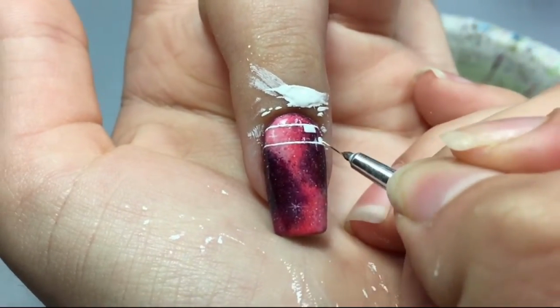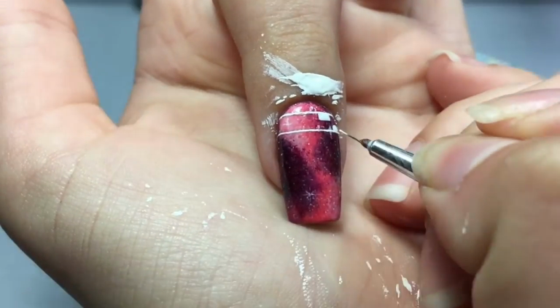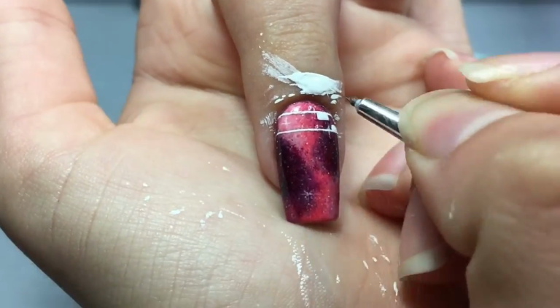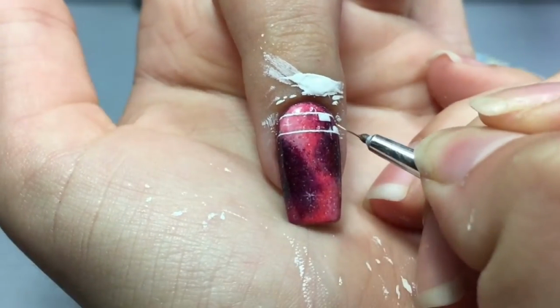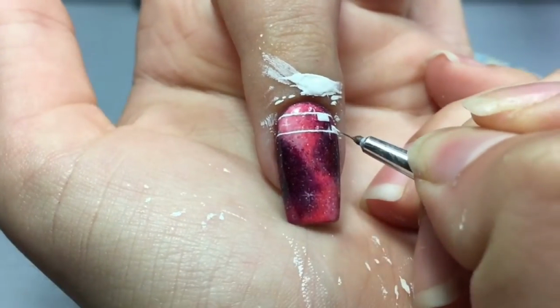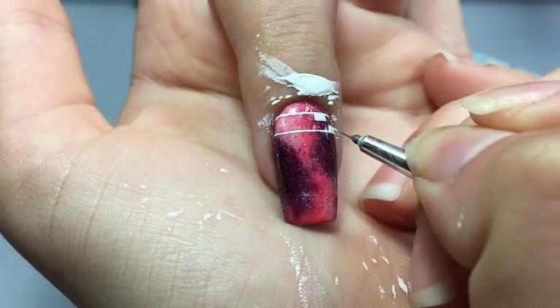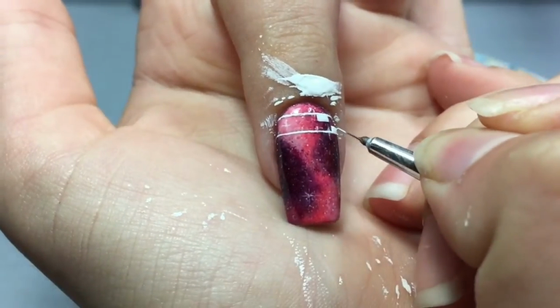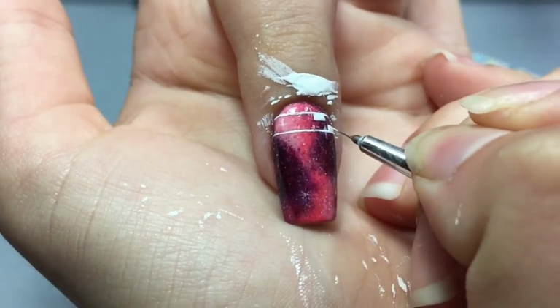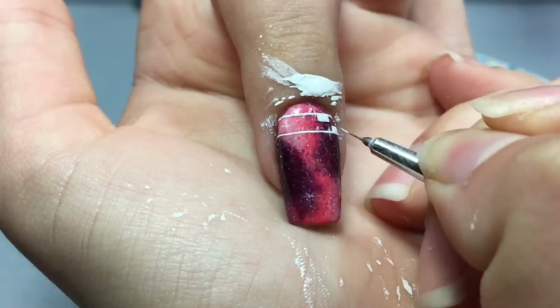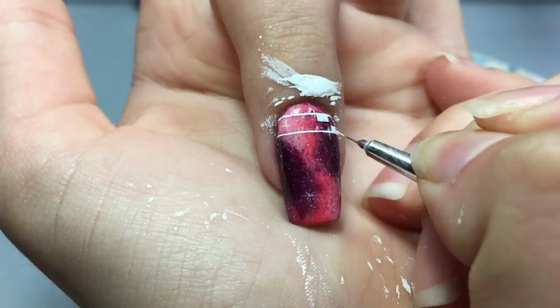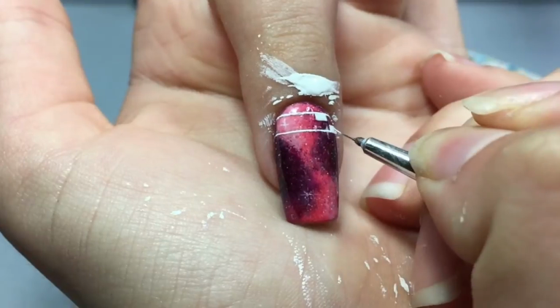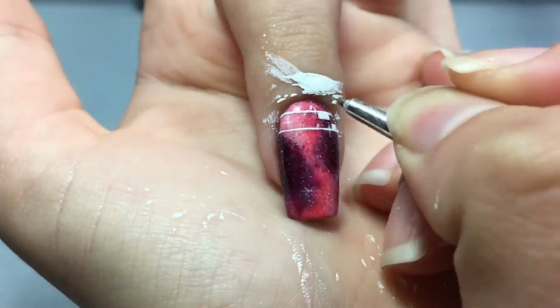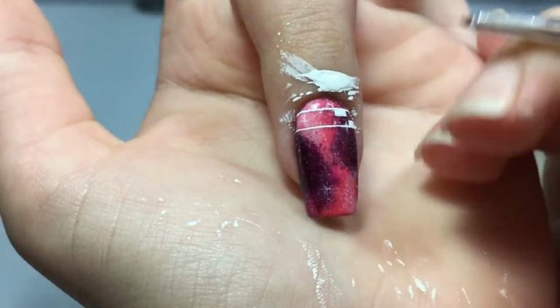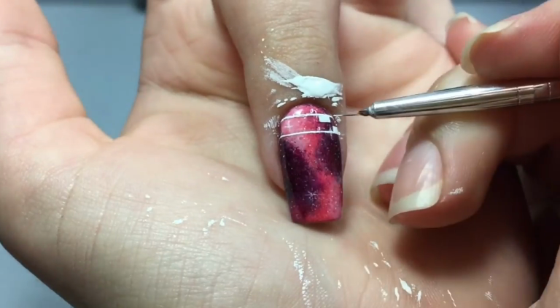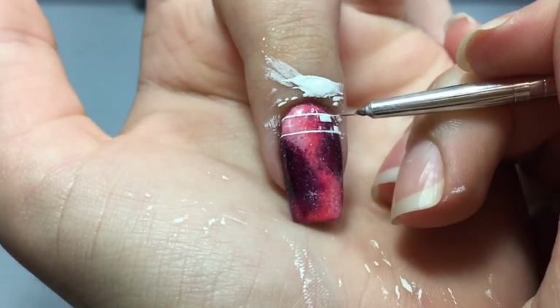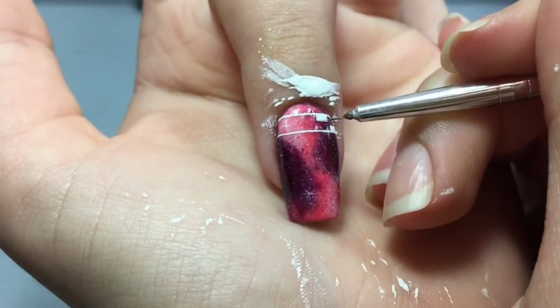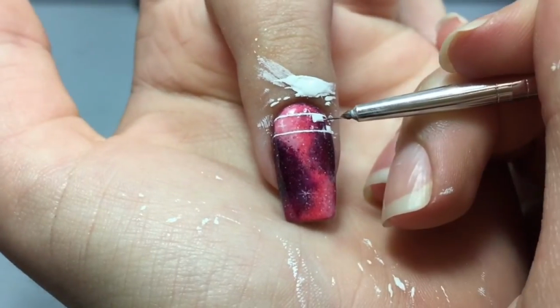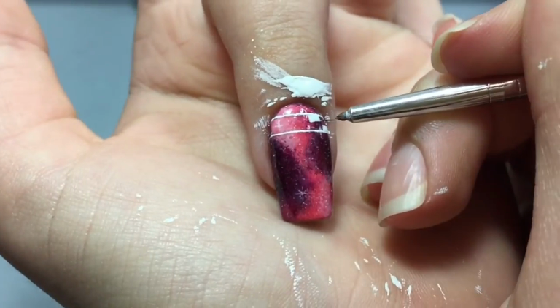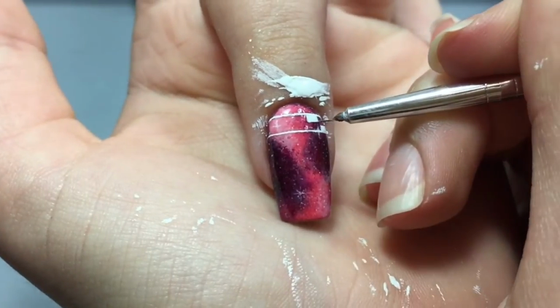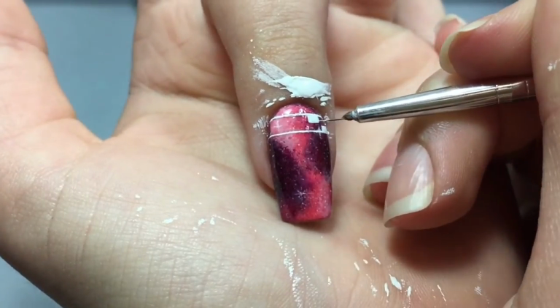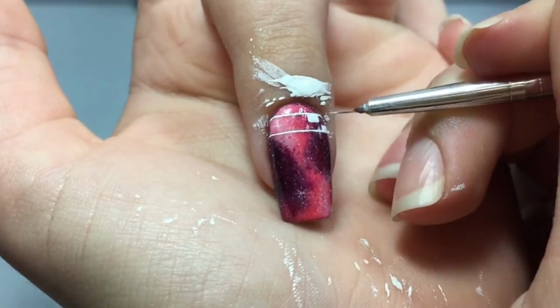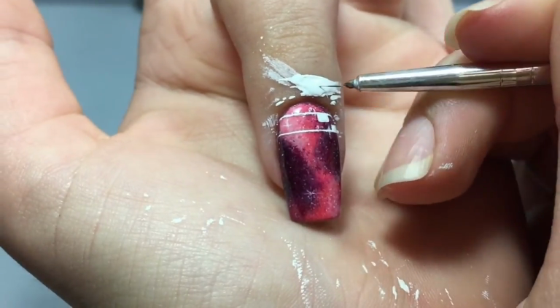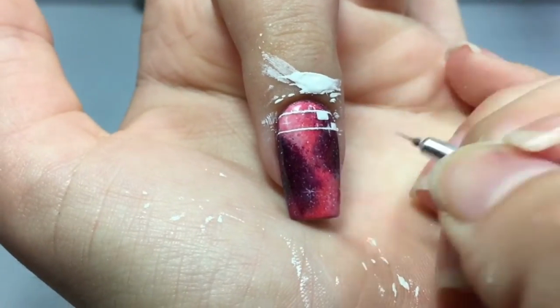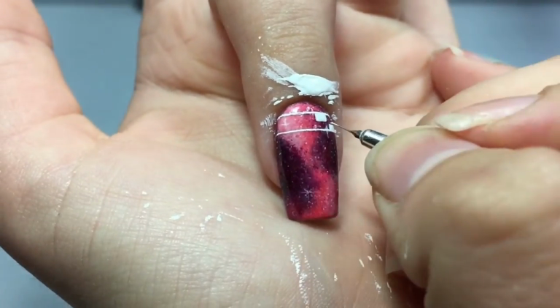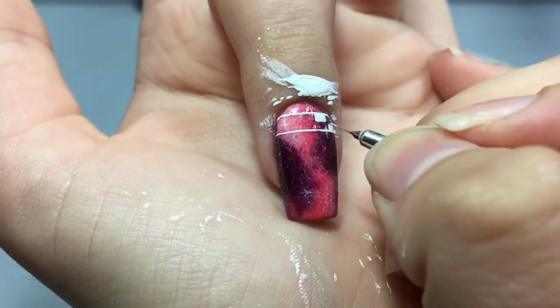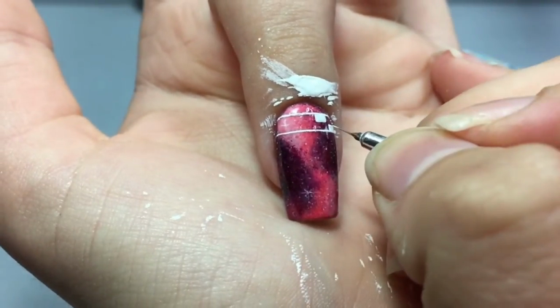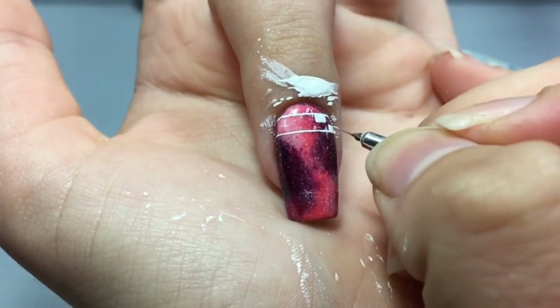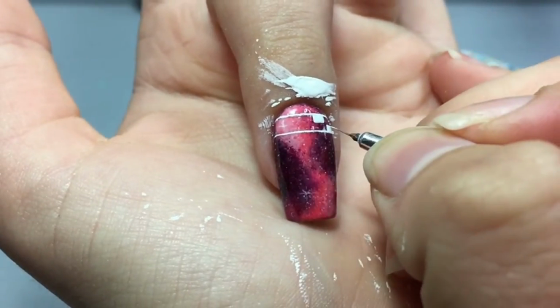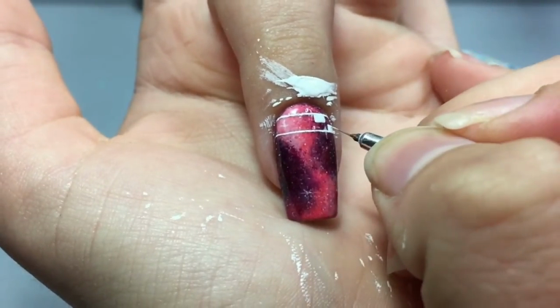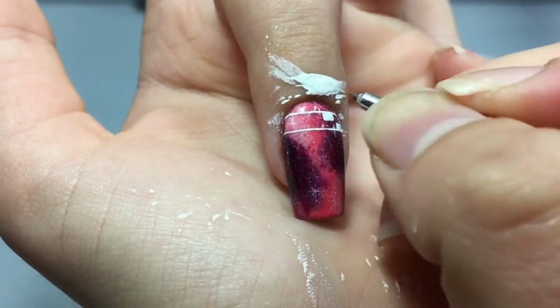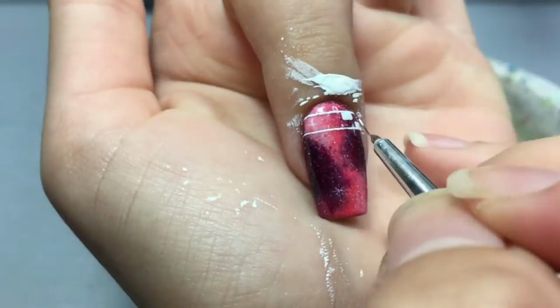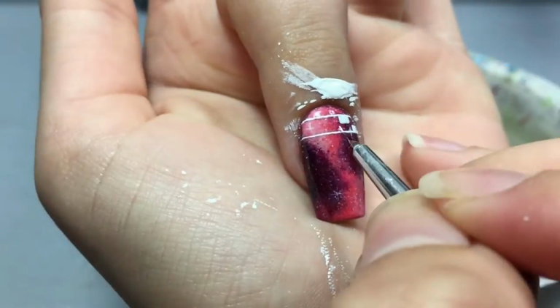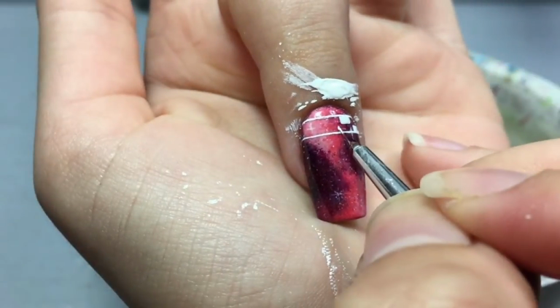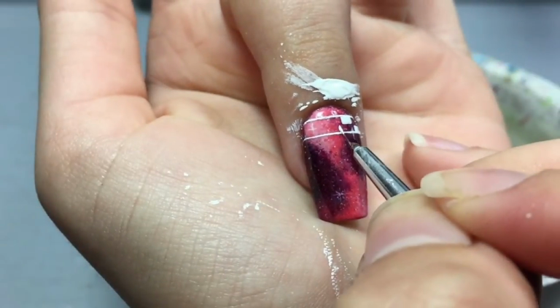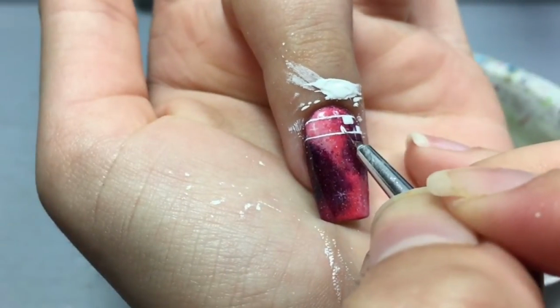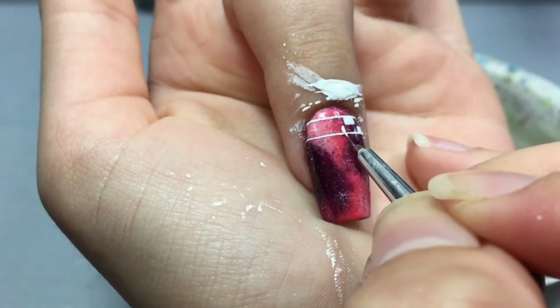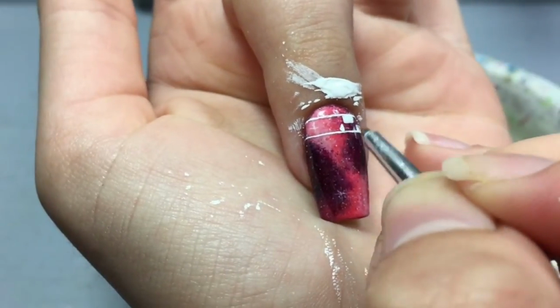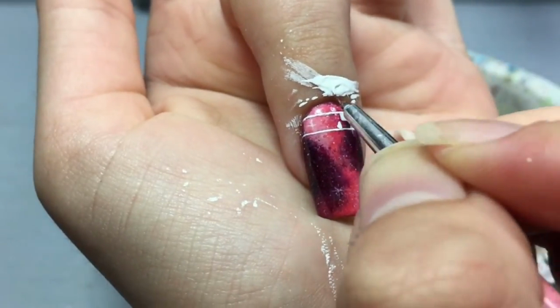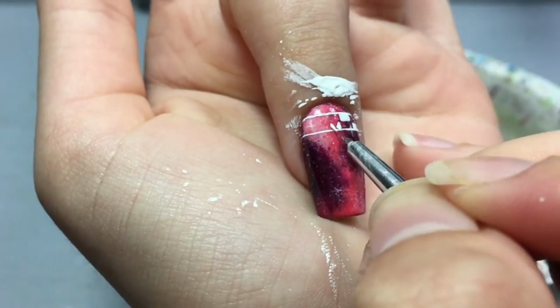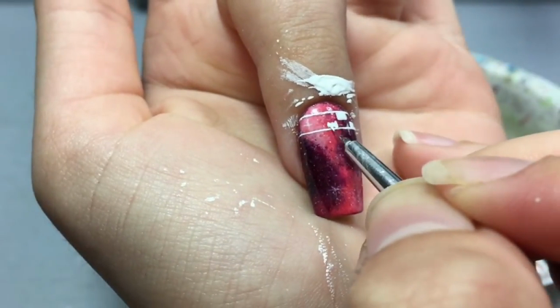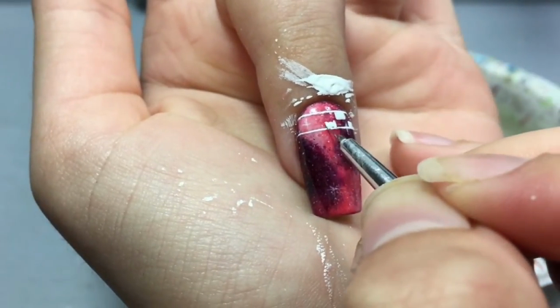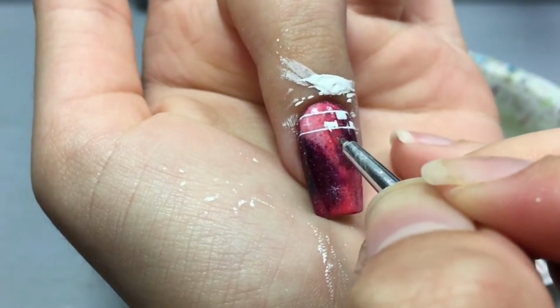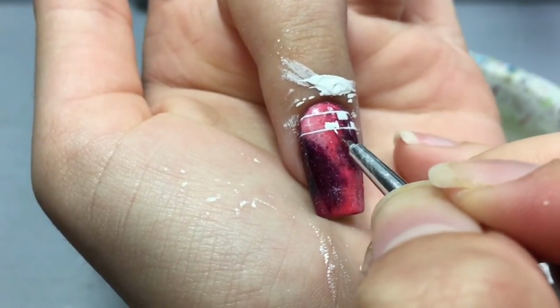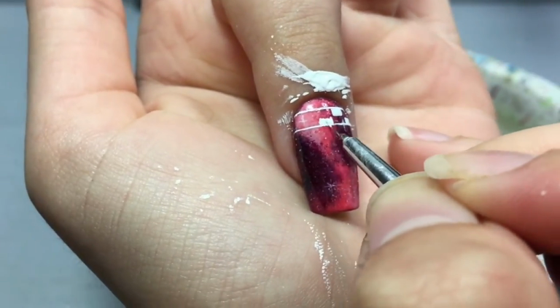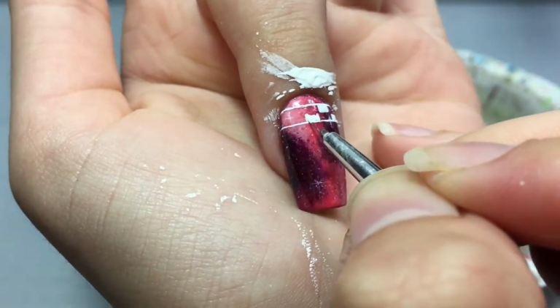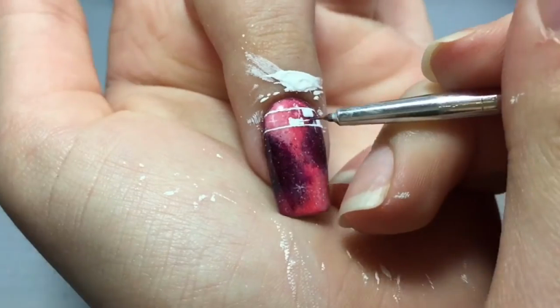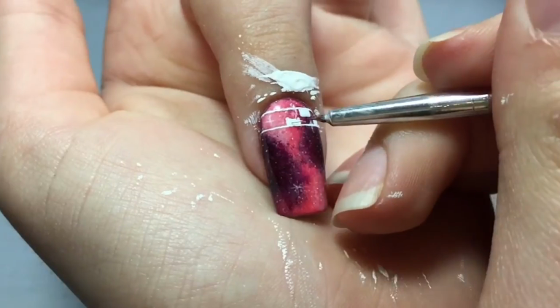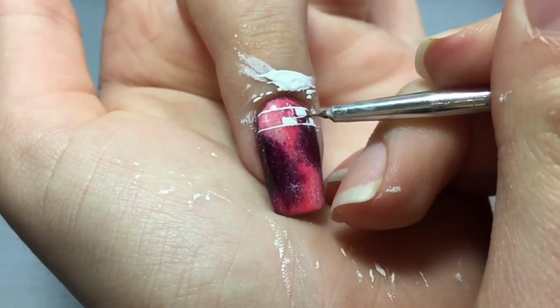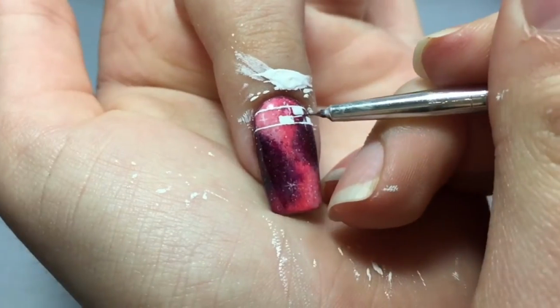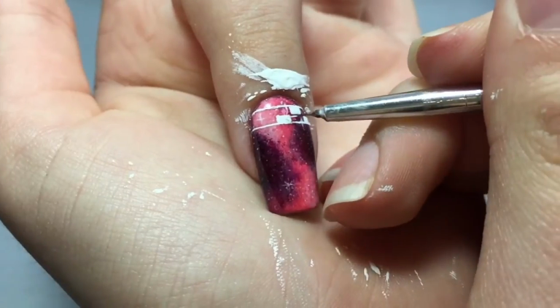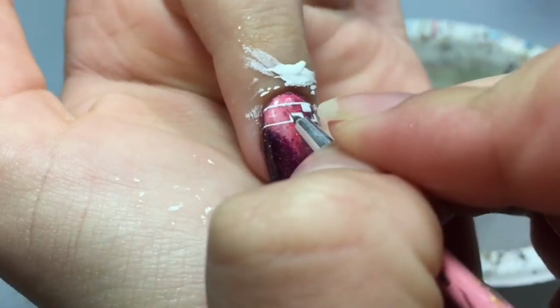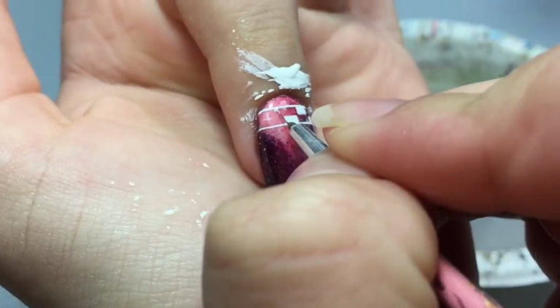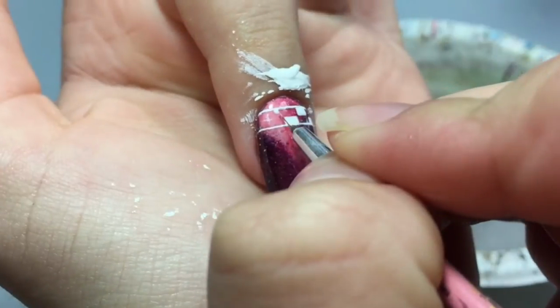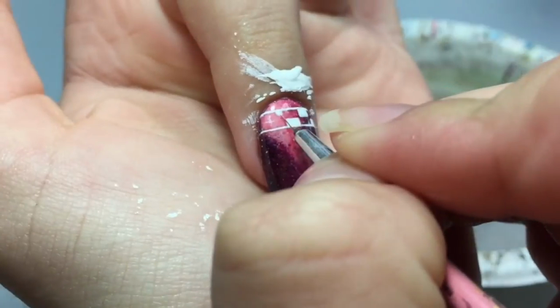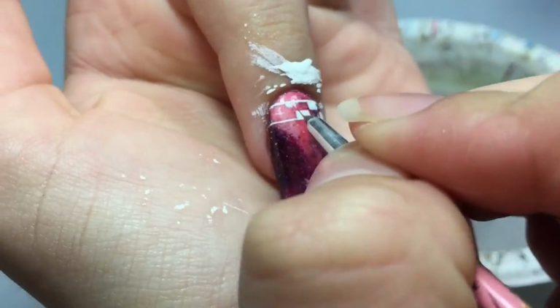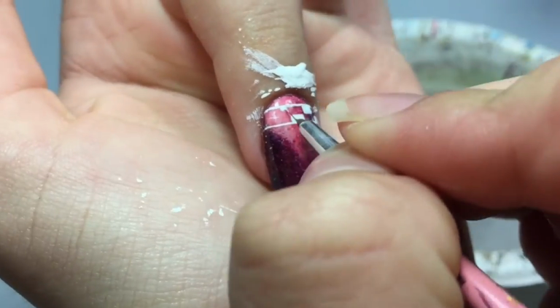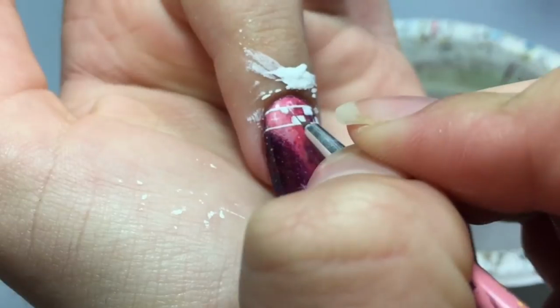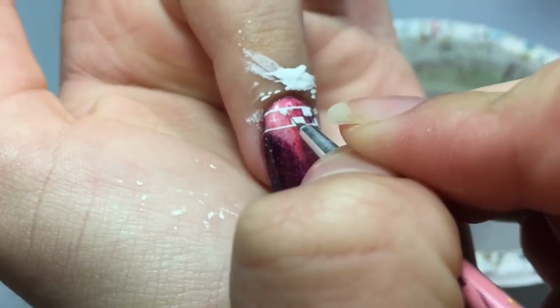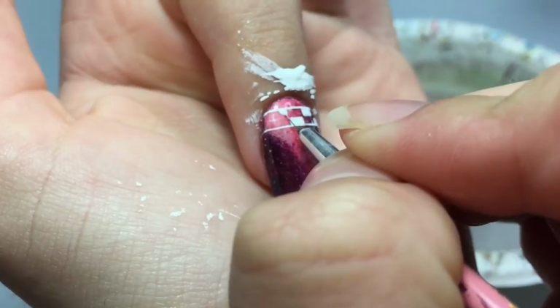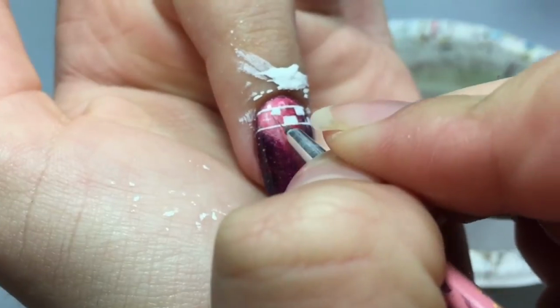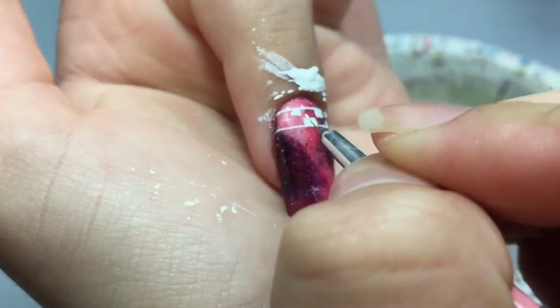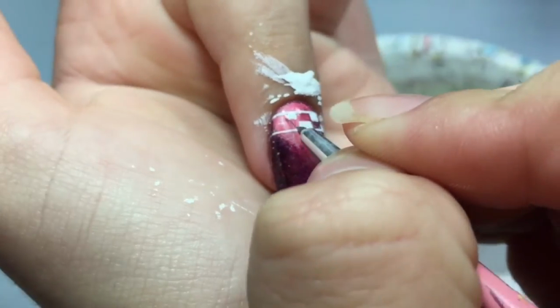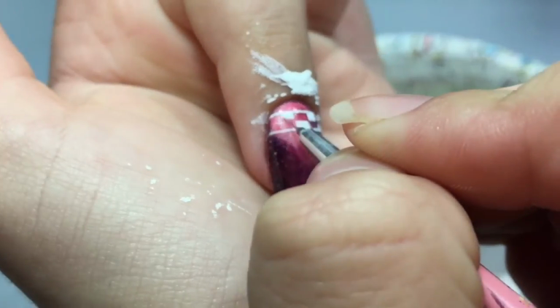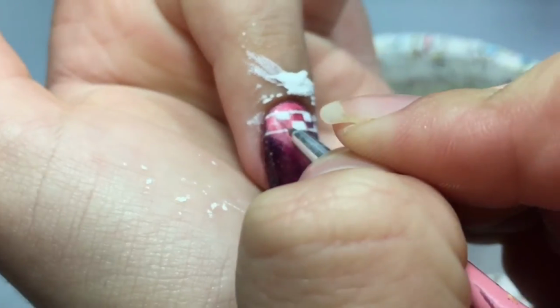Start off with two thin lines near the cuticle with a large space between them, and then paint rectangles on and off on each line.